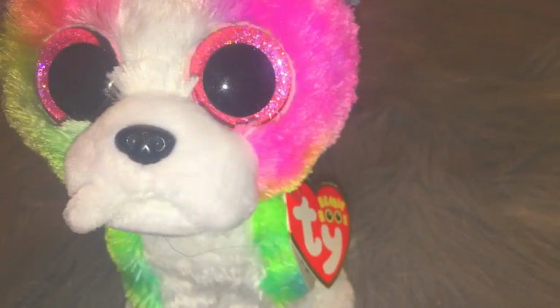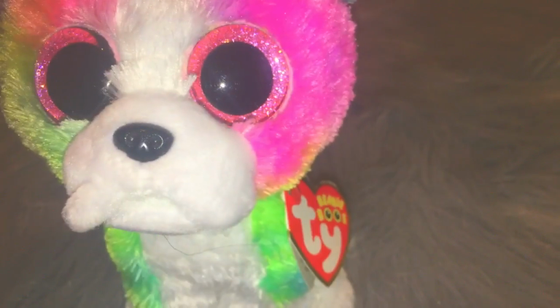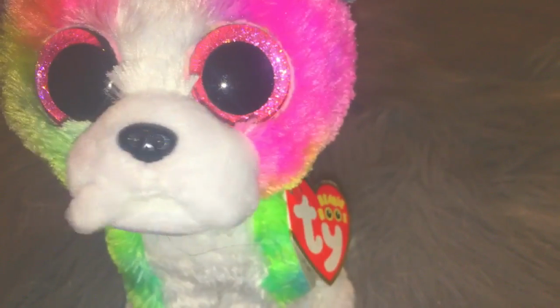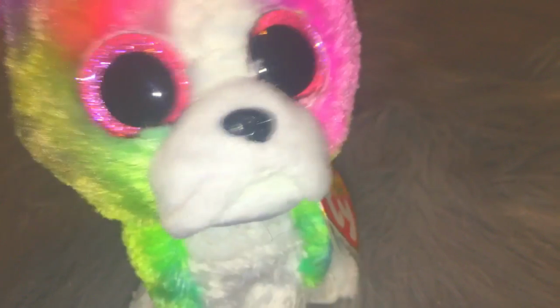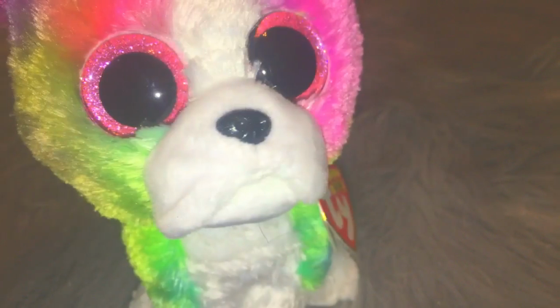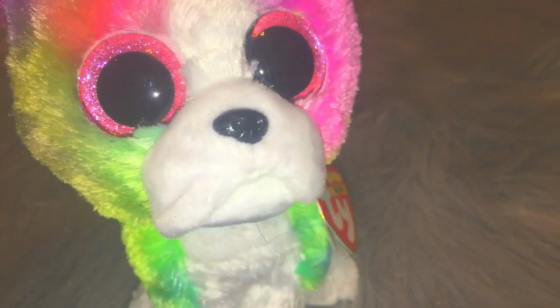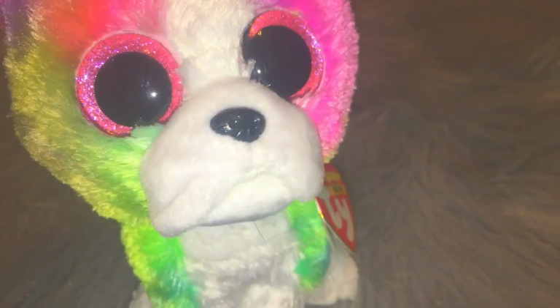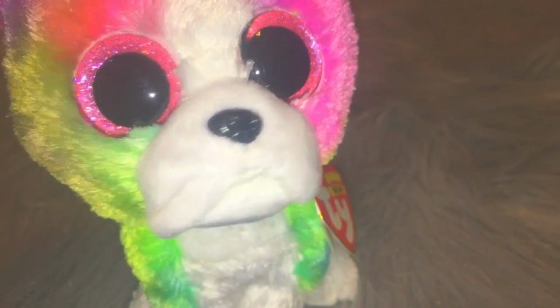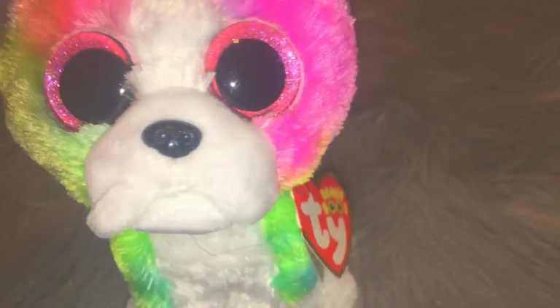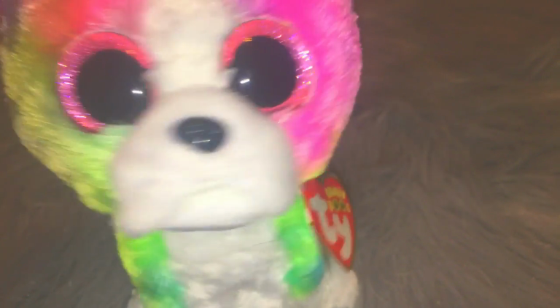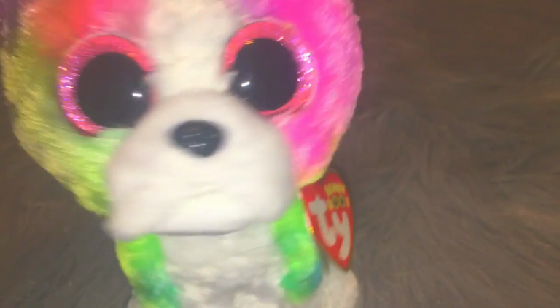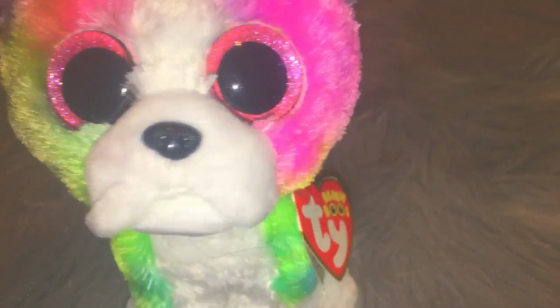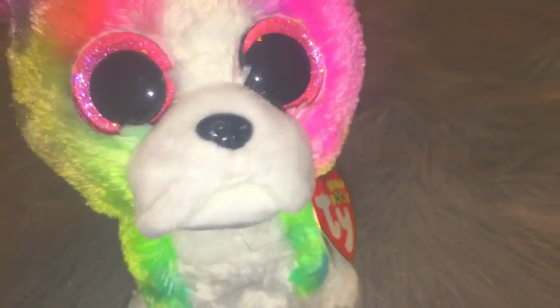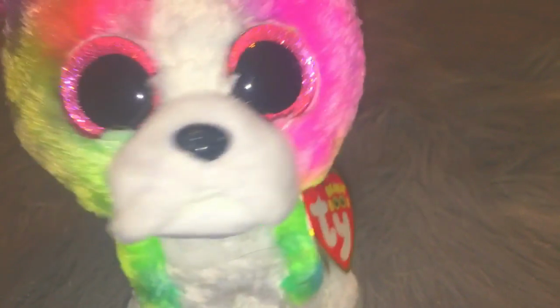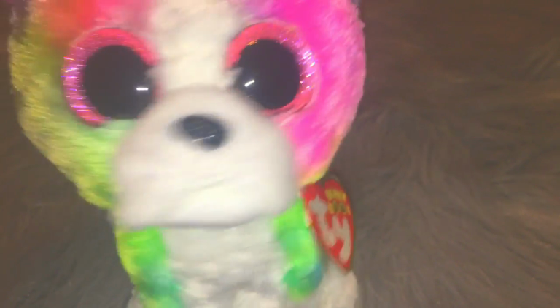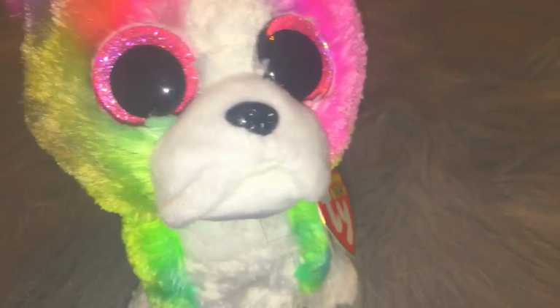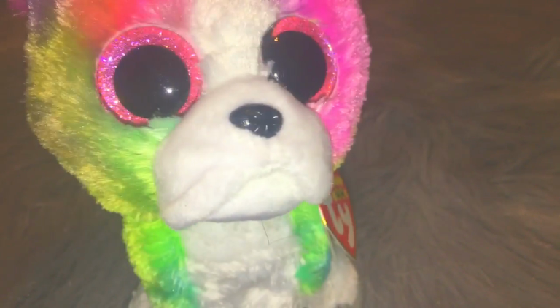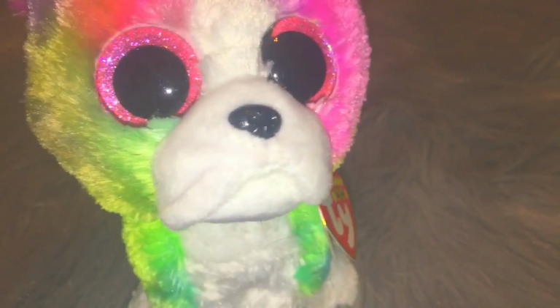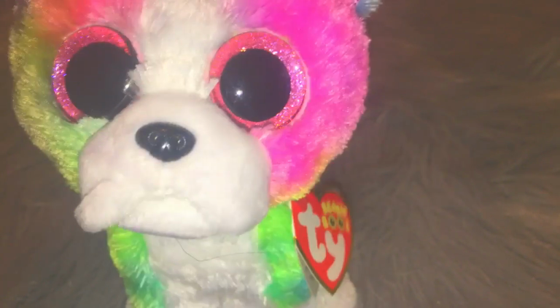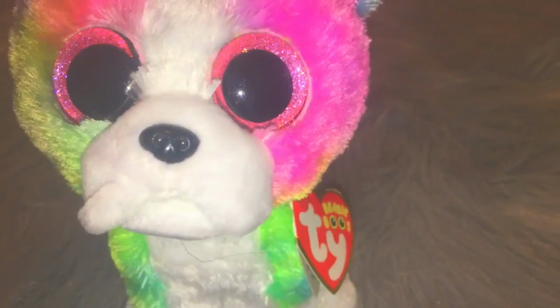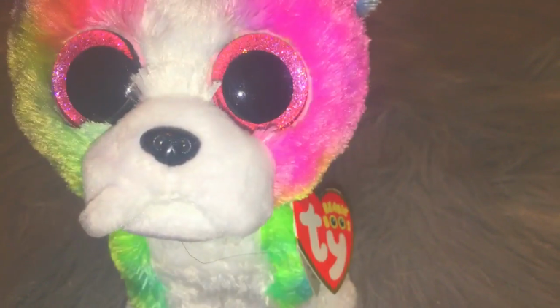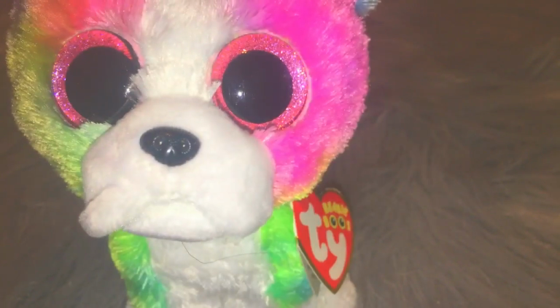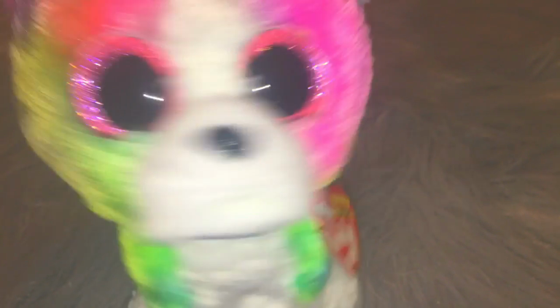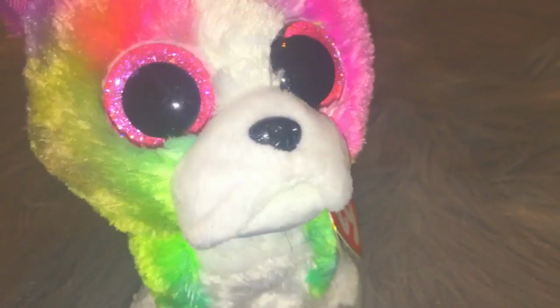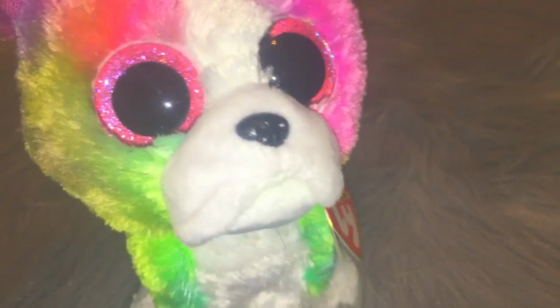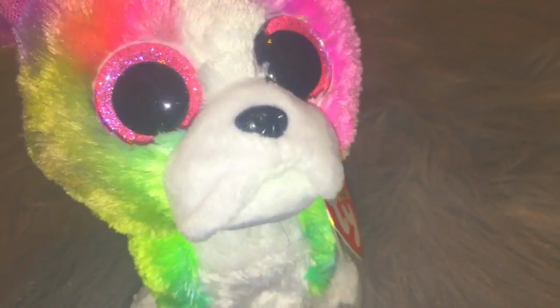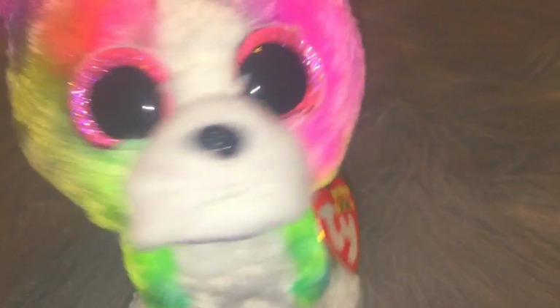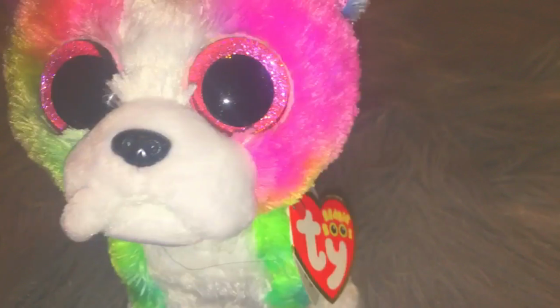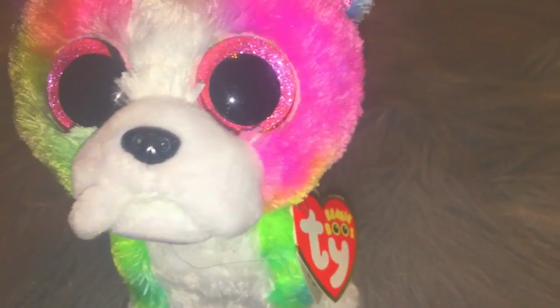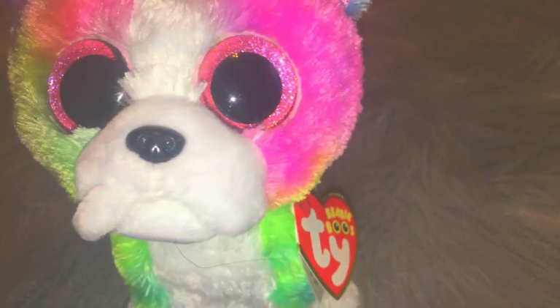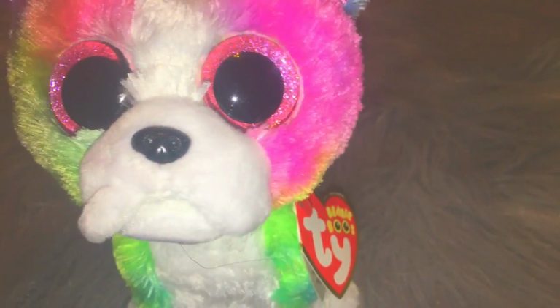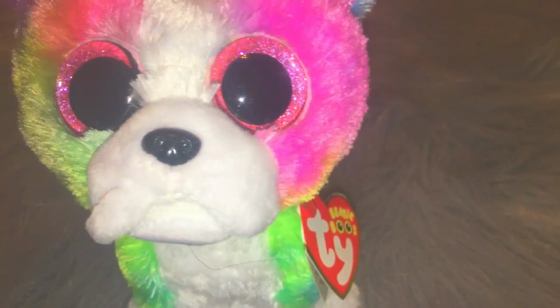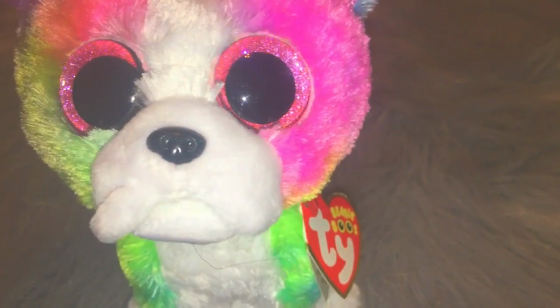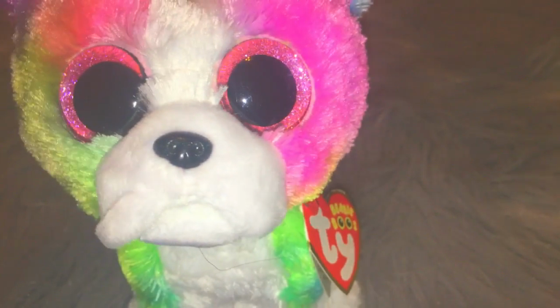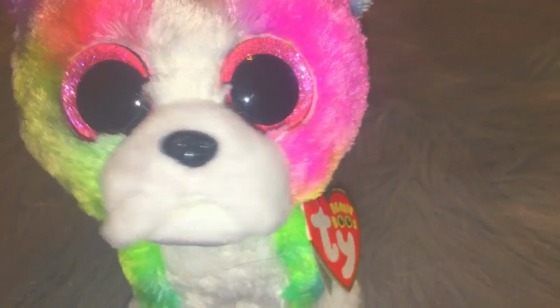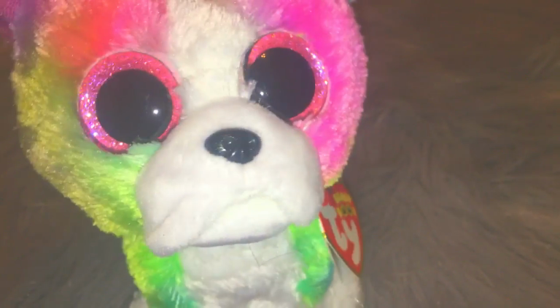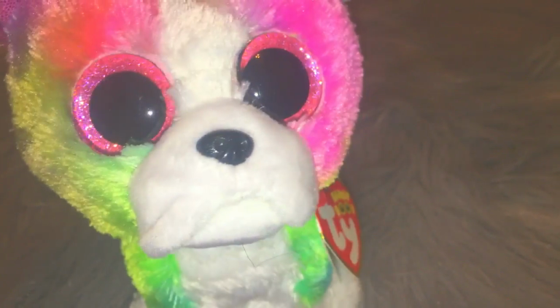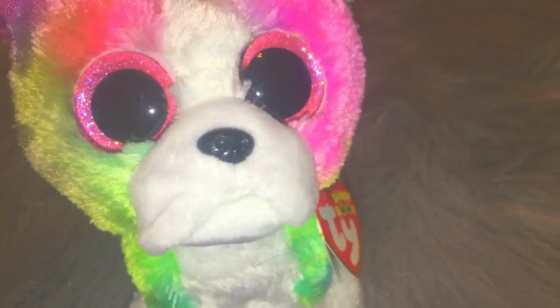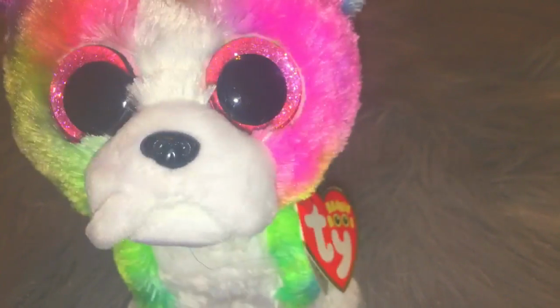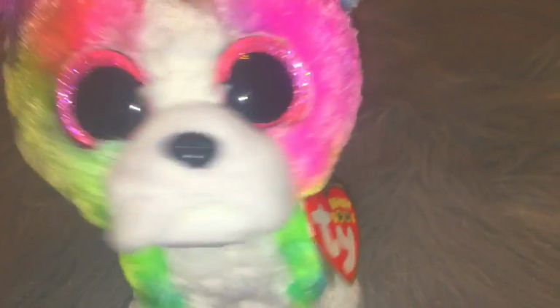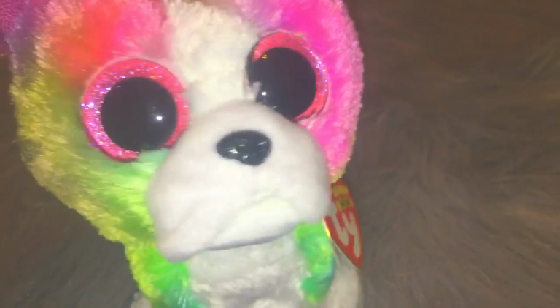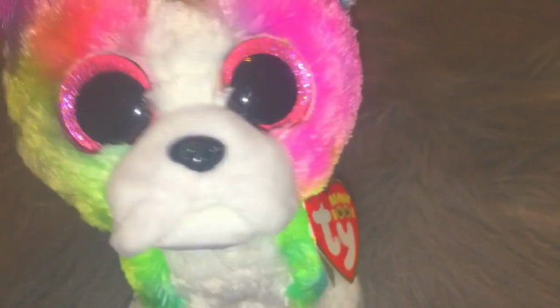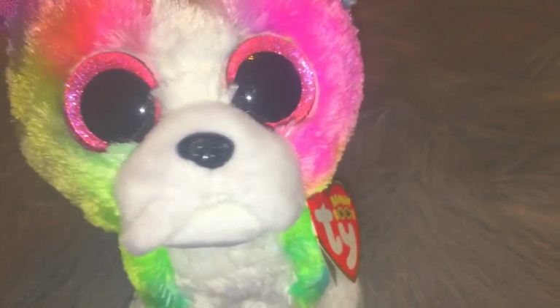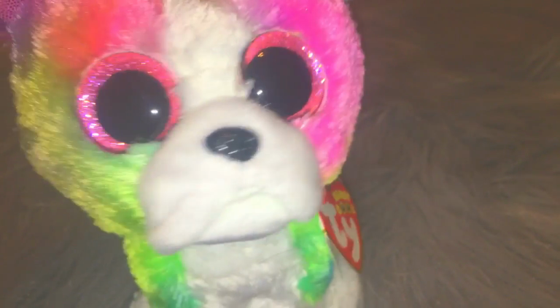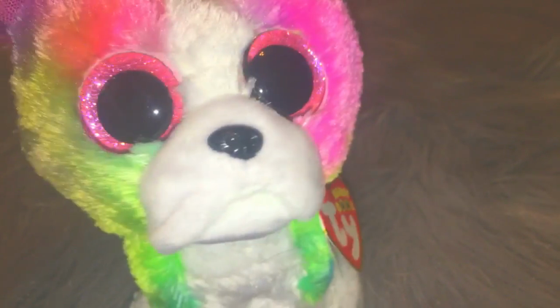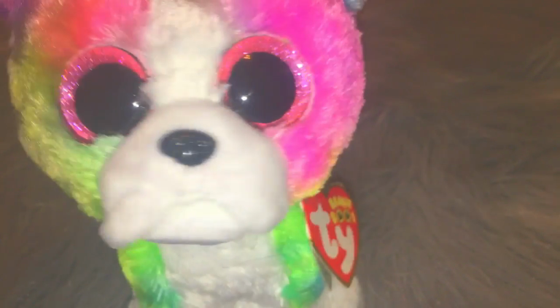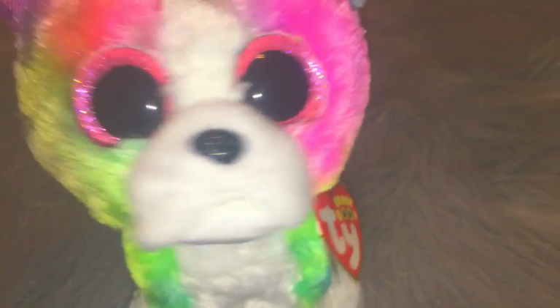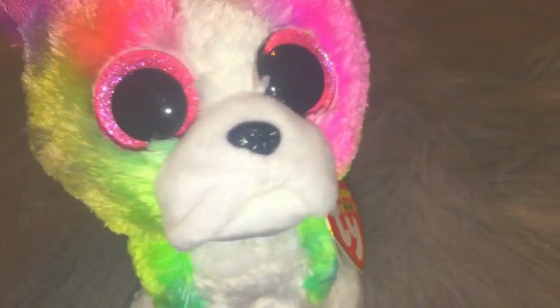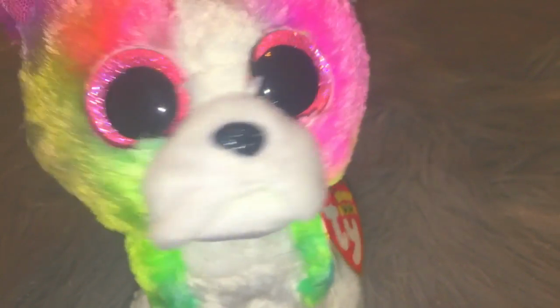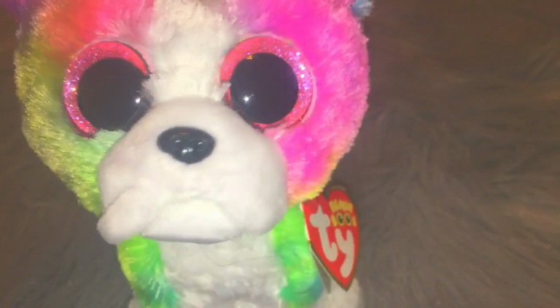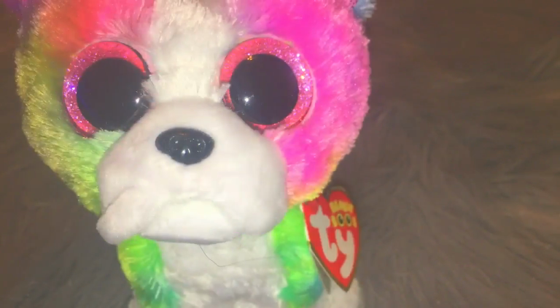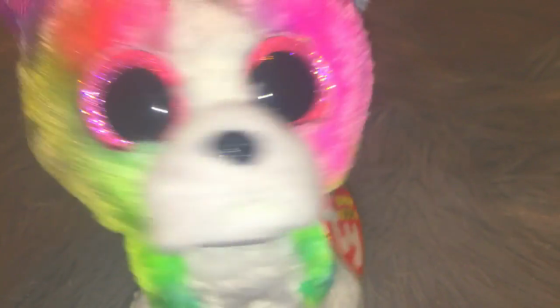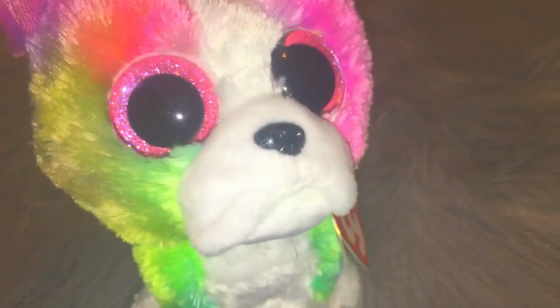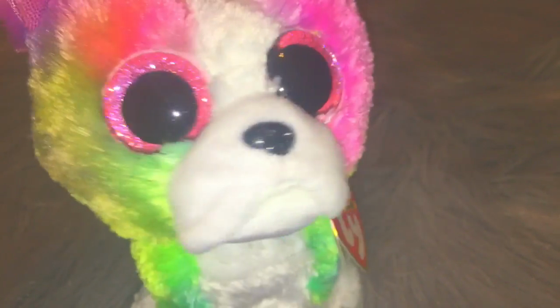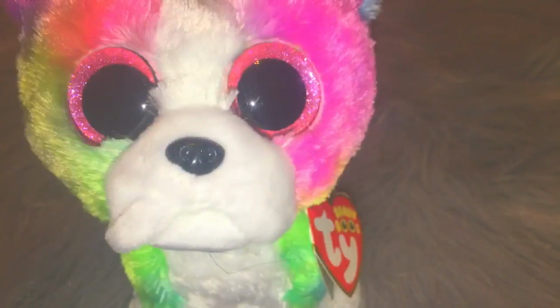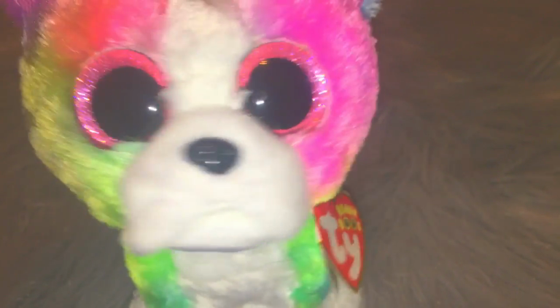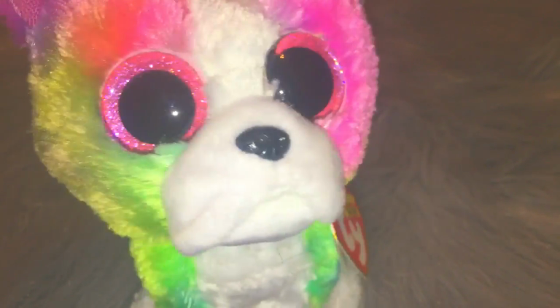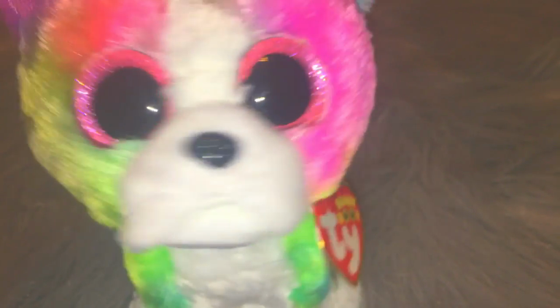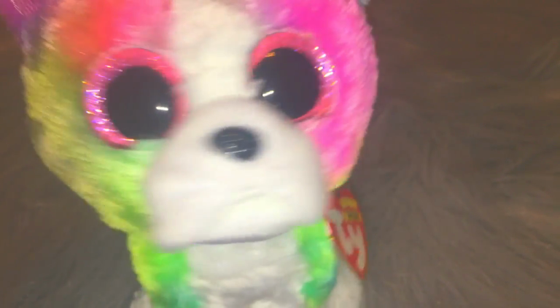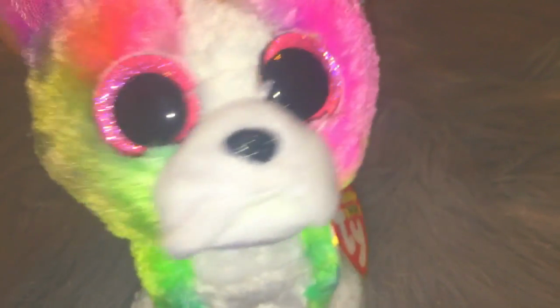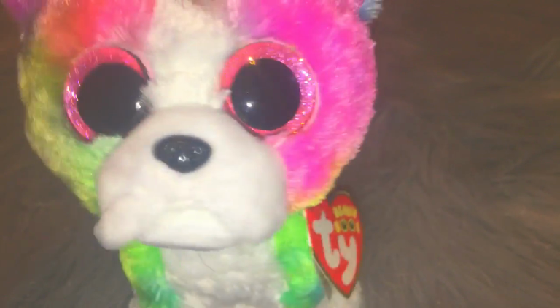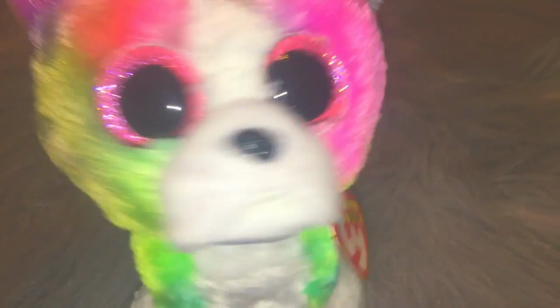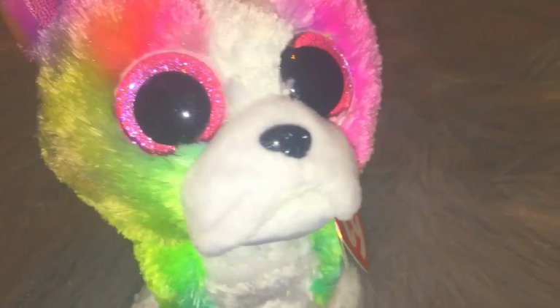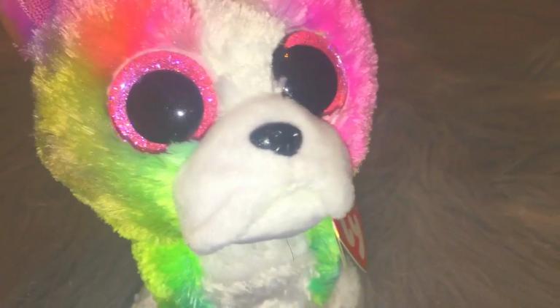Boston Terriers have a special place in my heart, and so does tie-dyed stuff. I'll leave that for another video, because that might take a while to explain.